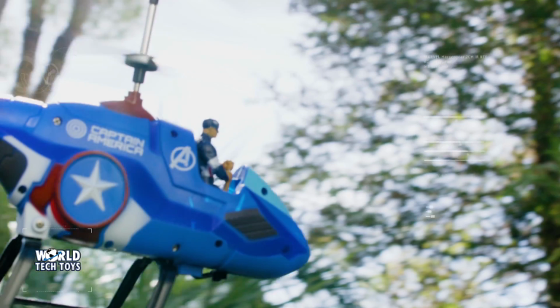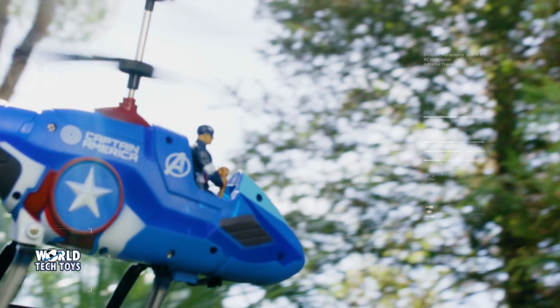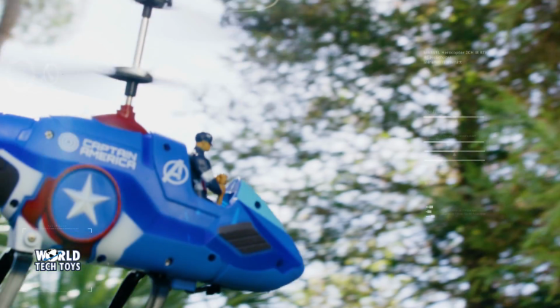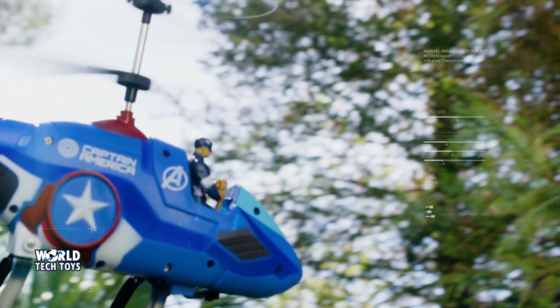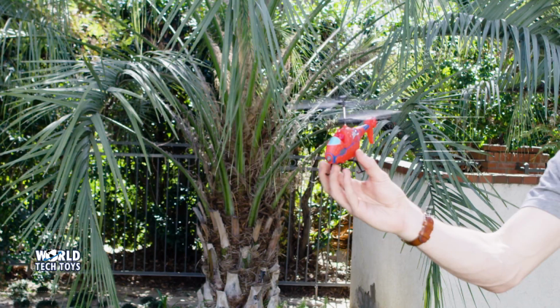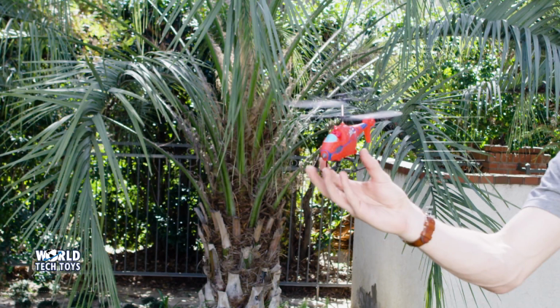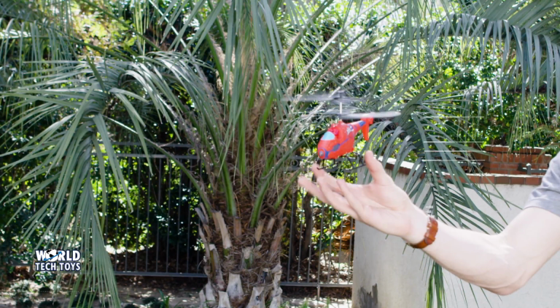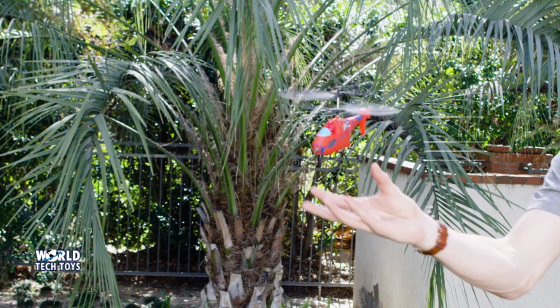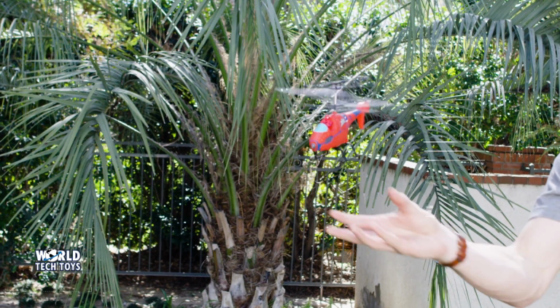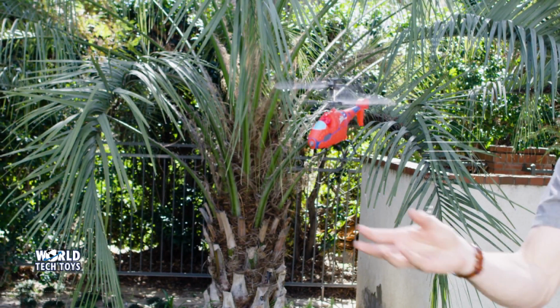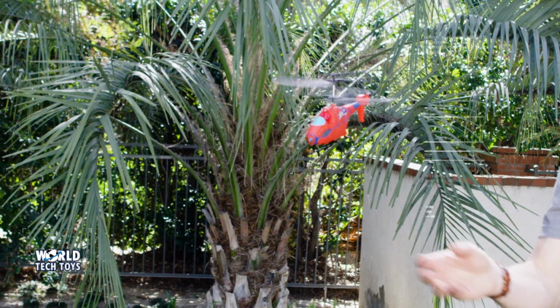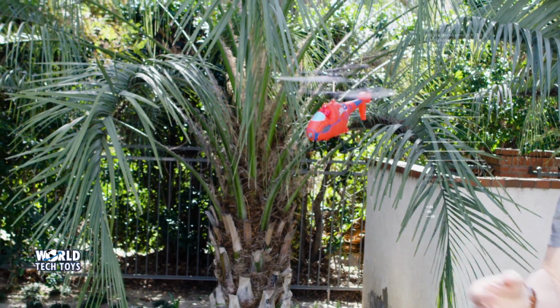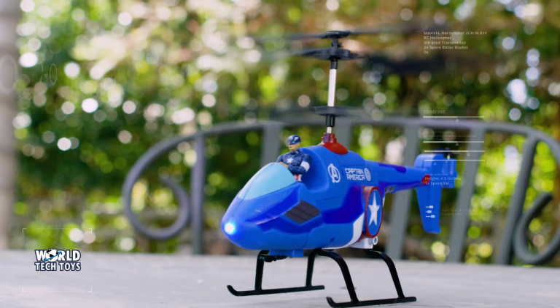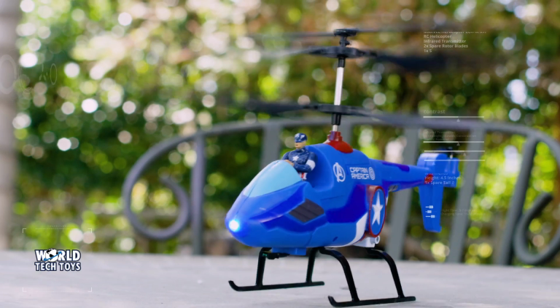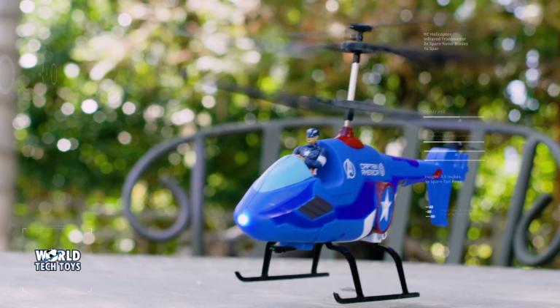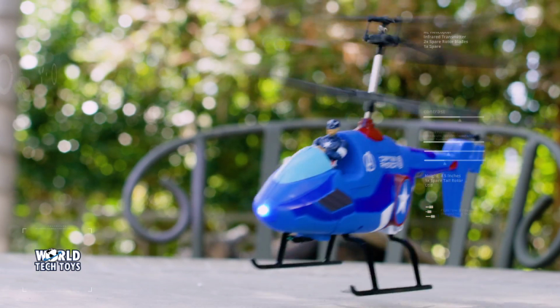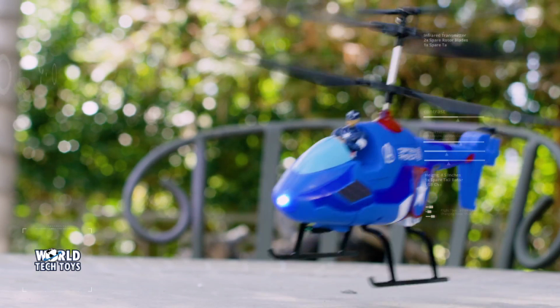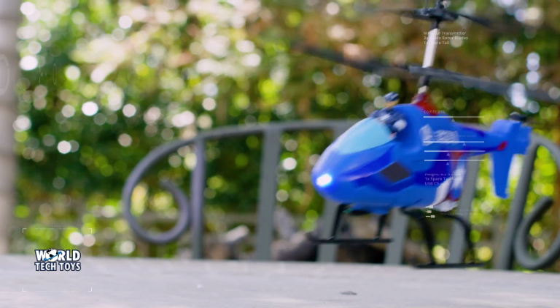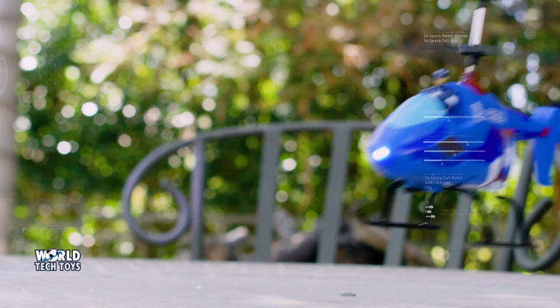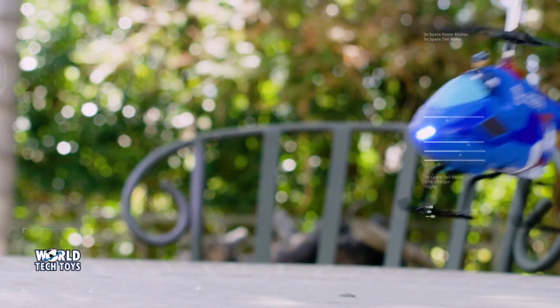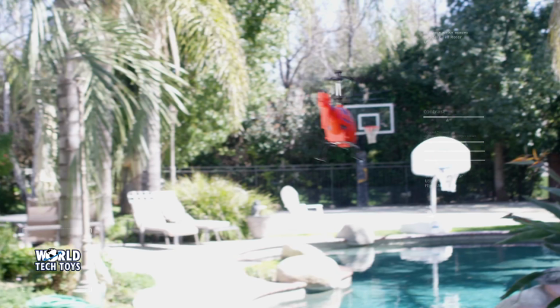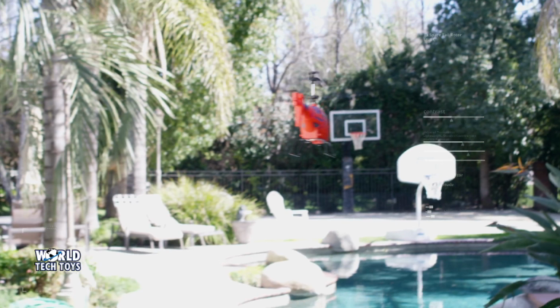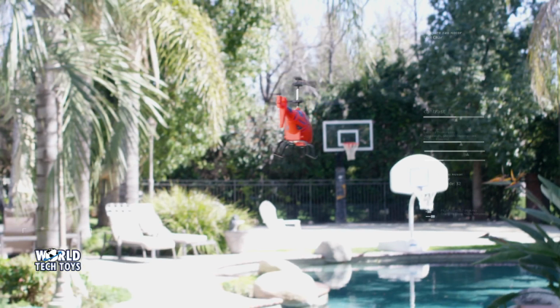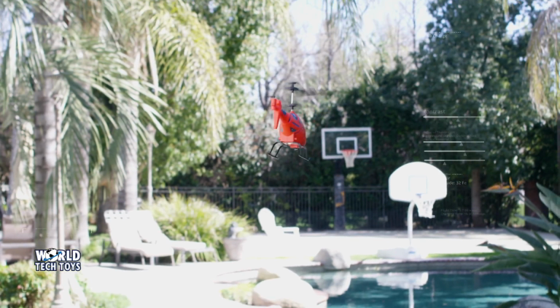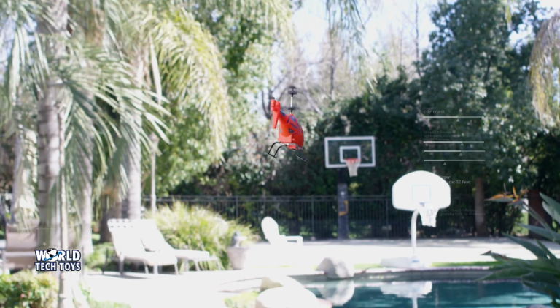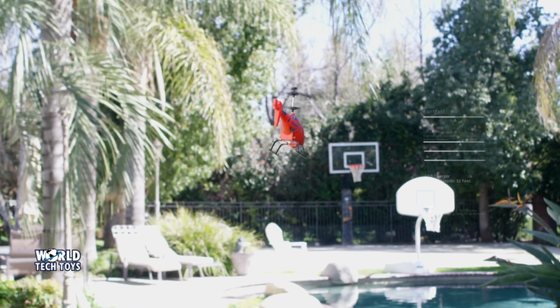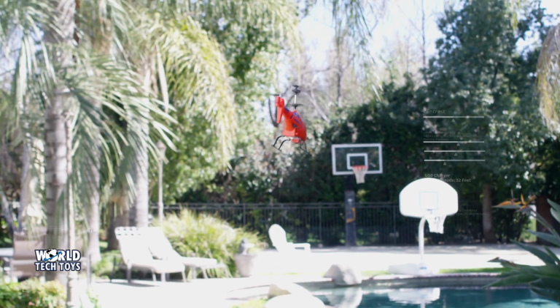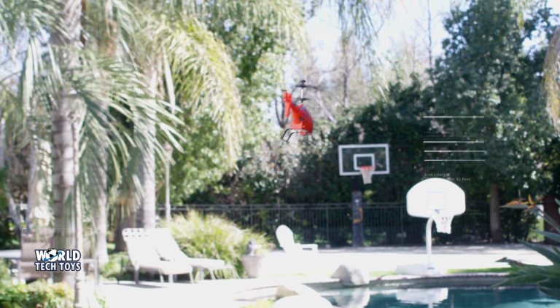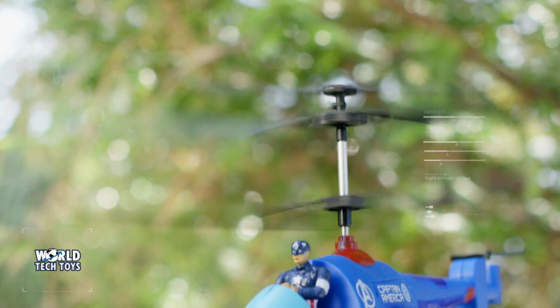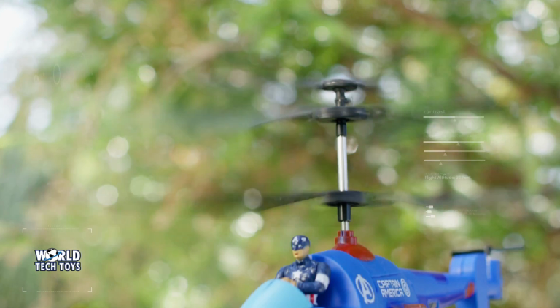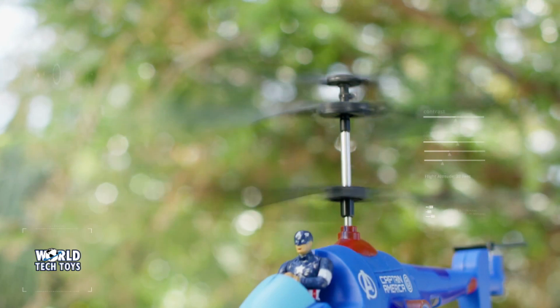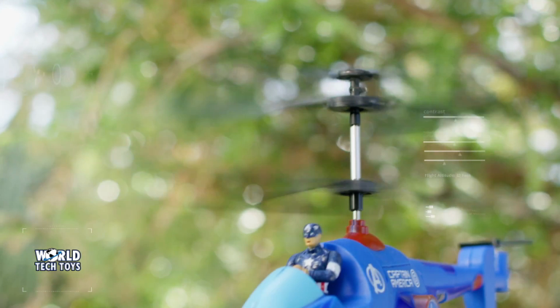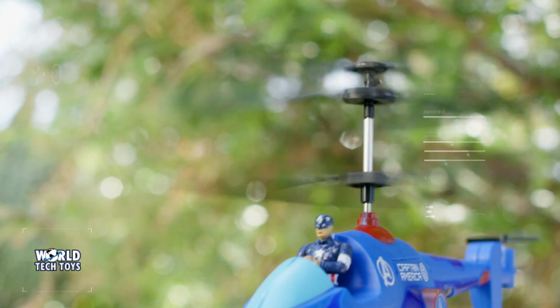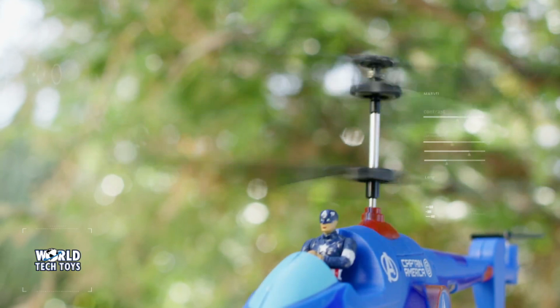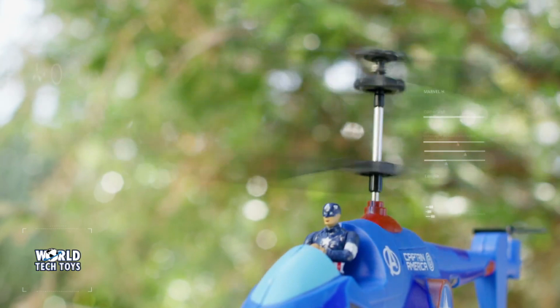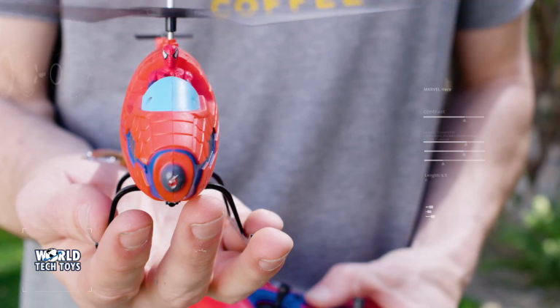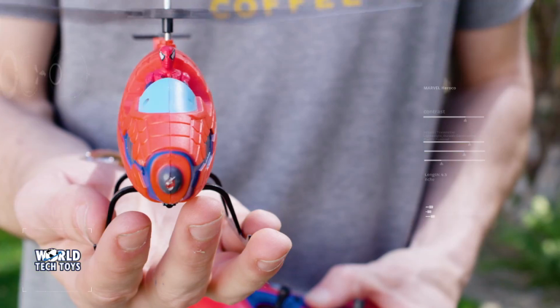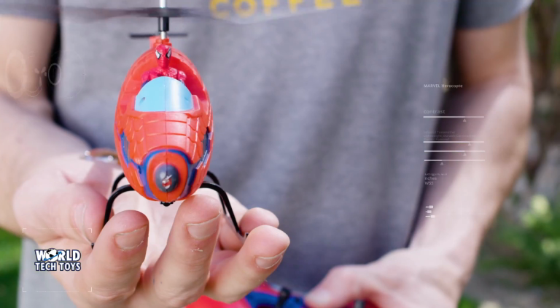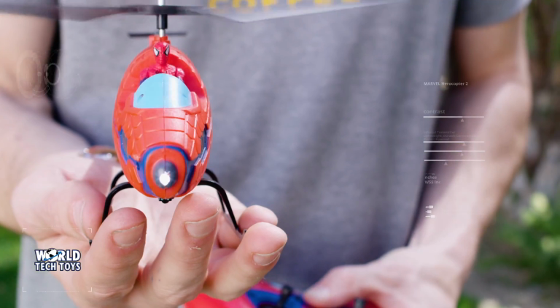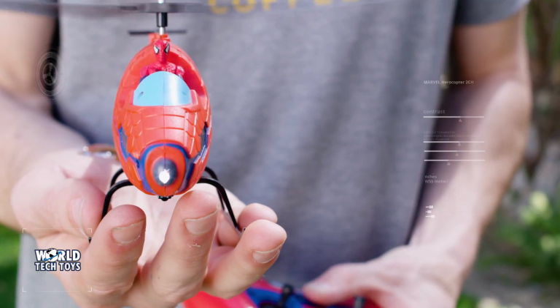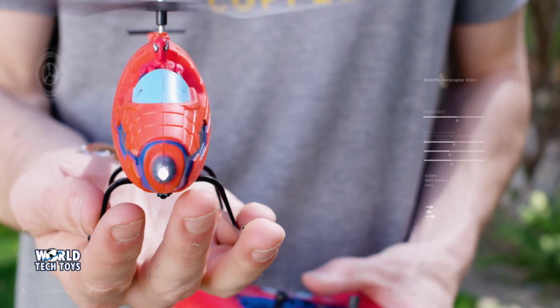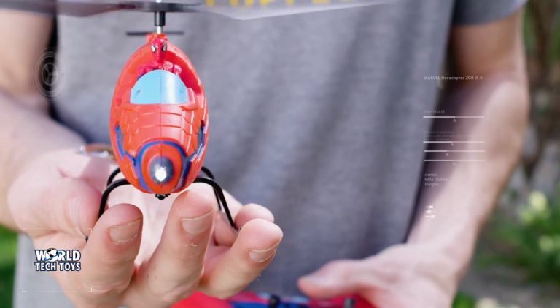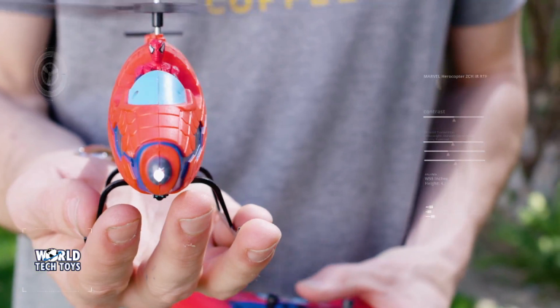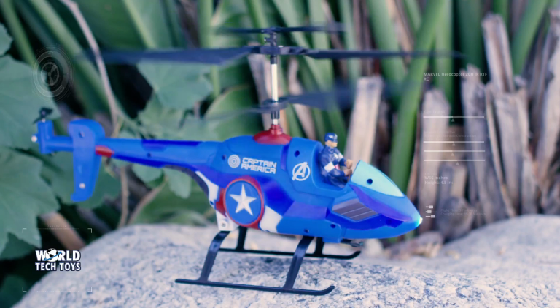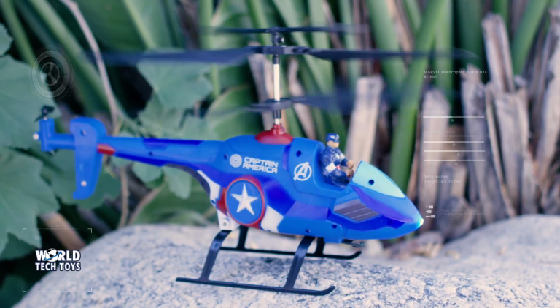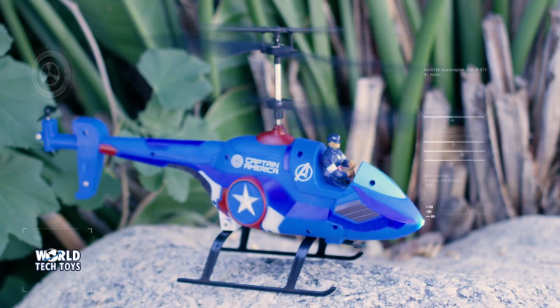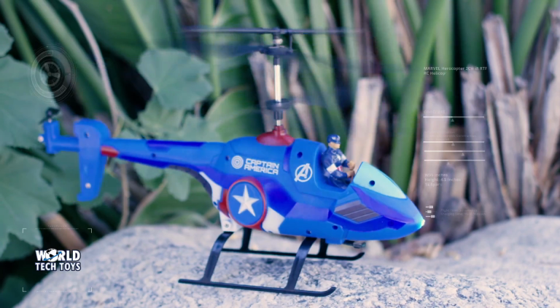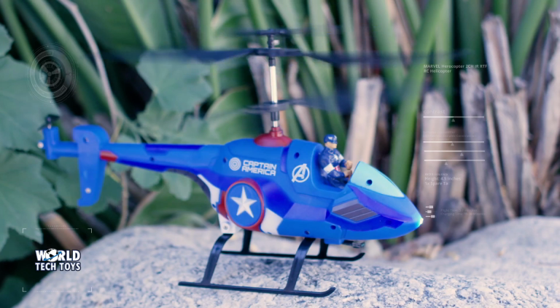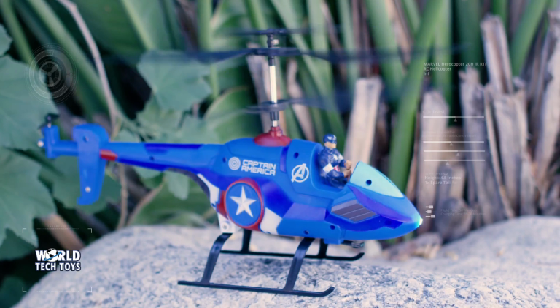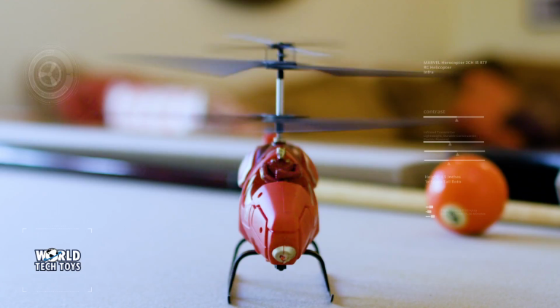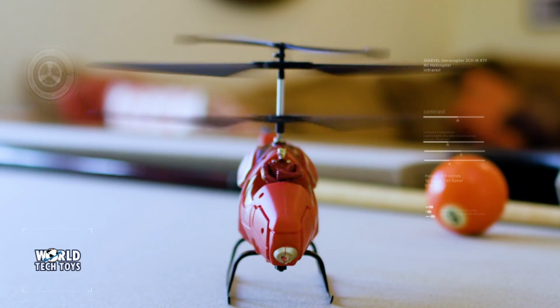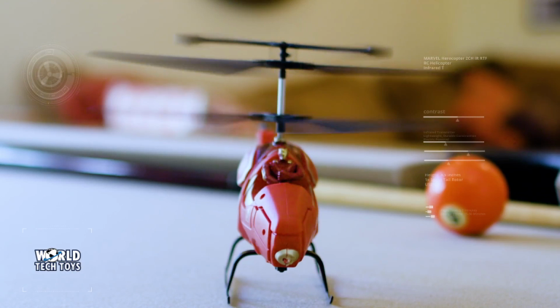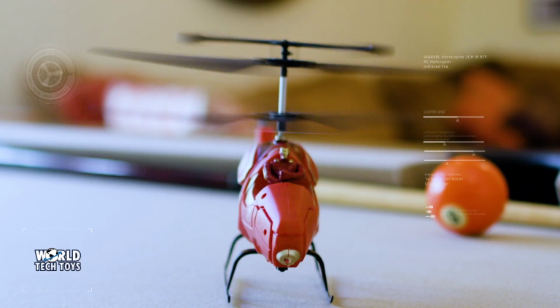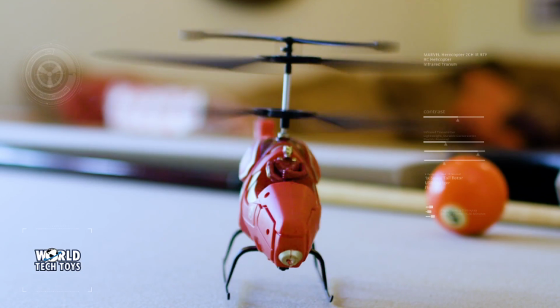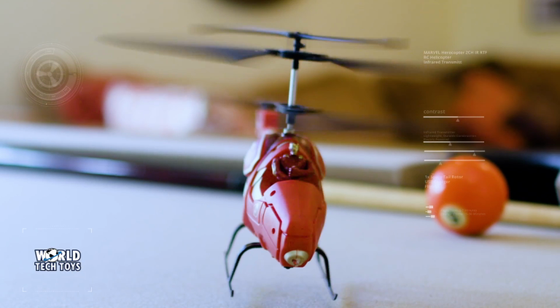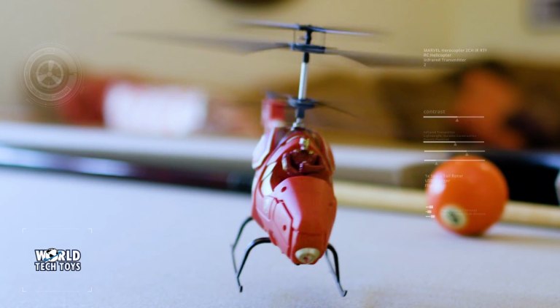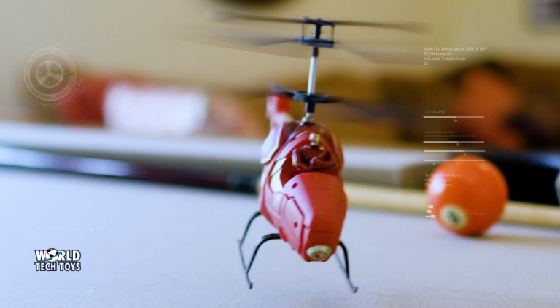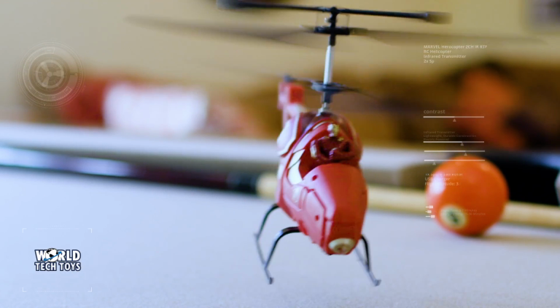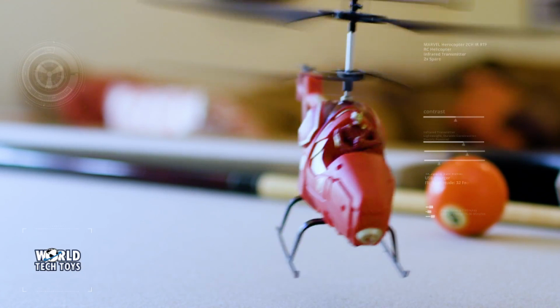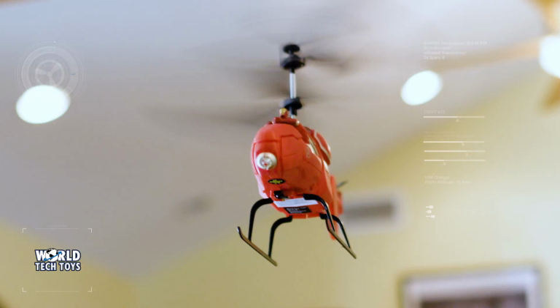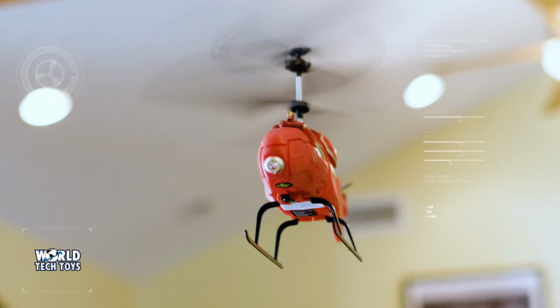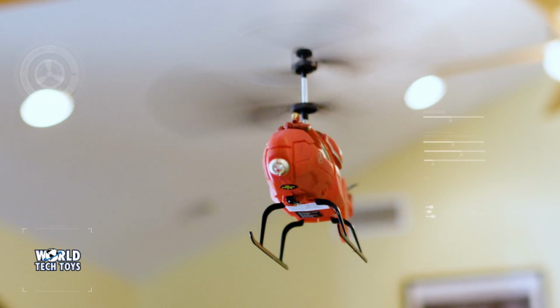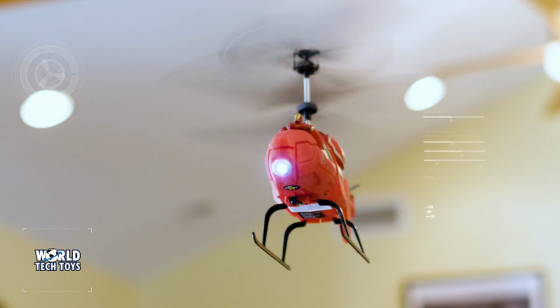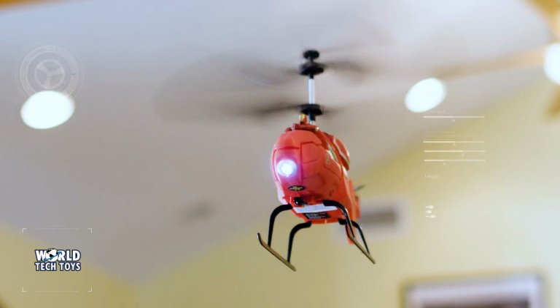Choose your superhero co-pilot today with Marvel's 3.5 Channel Infrared Hero Pilot Helicopter by World Tech Toys.